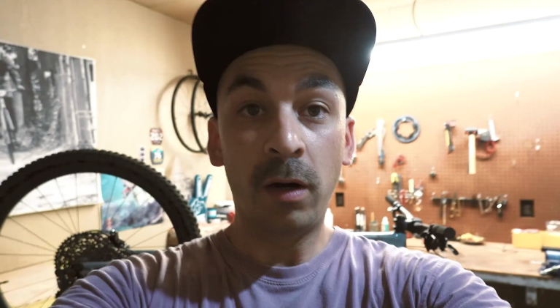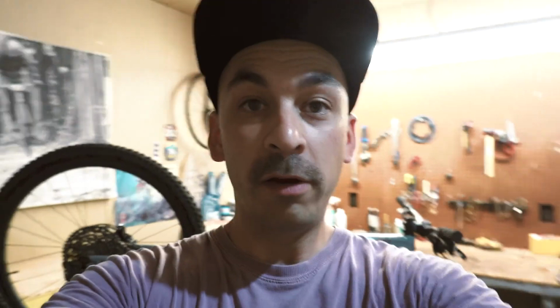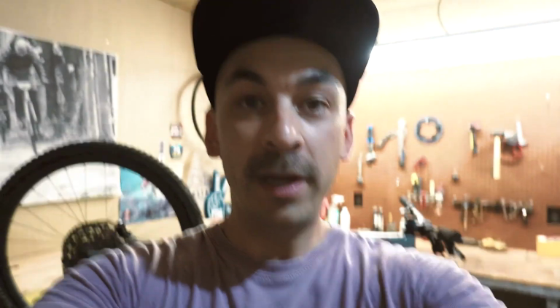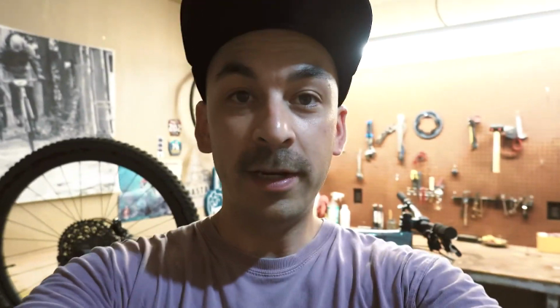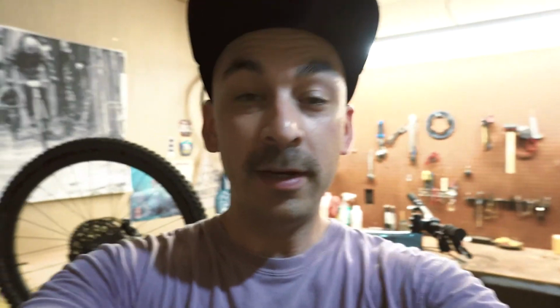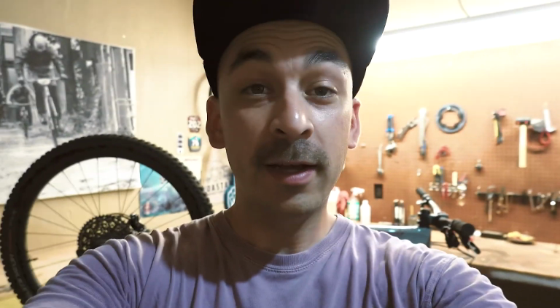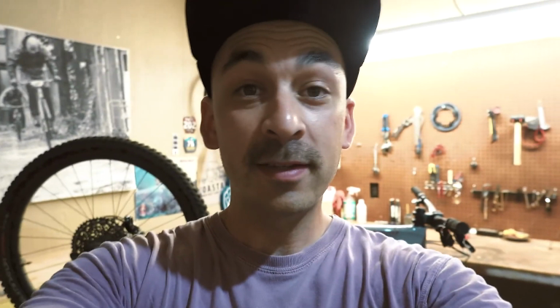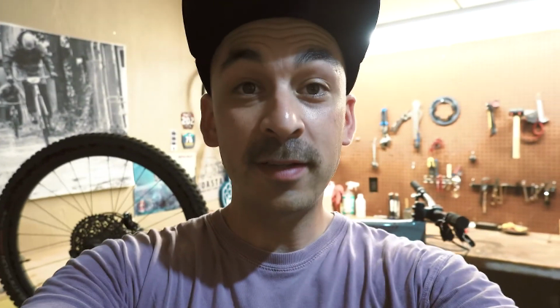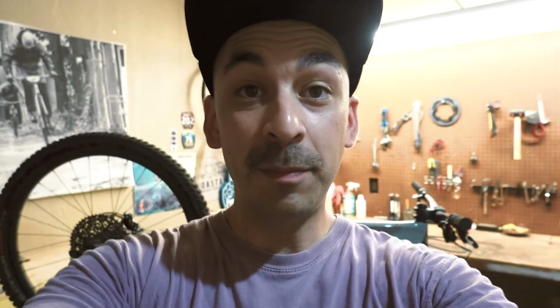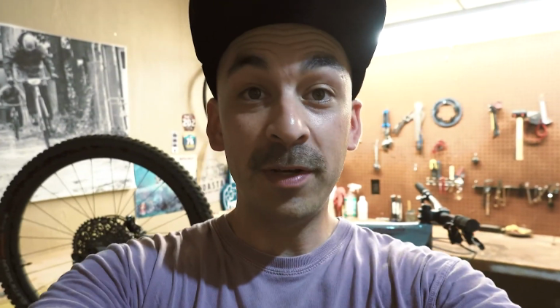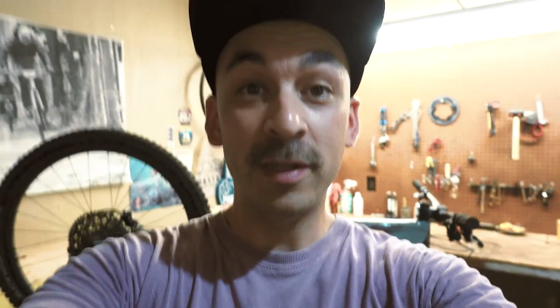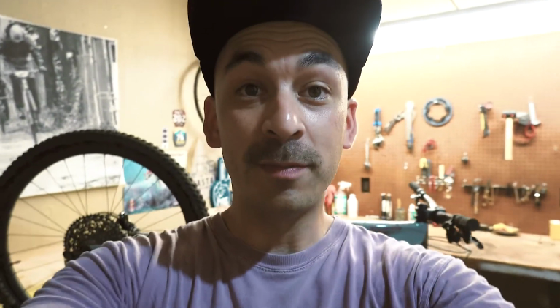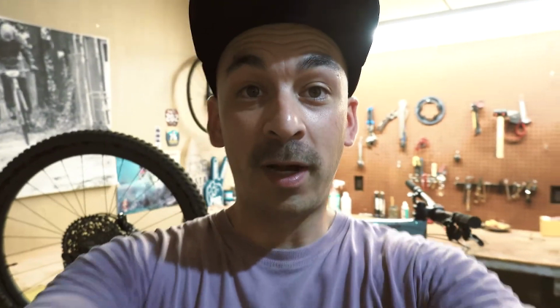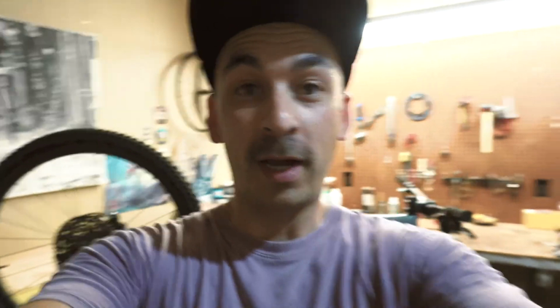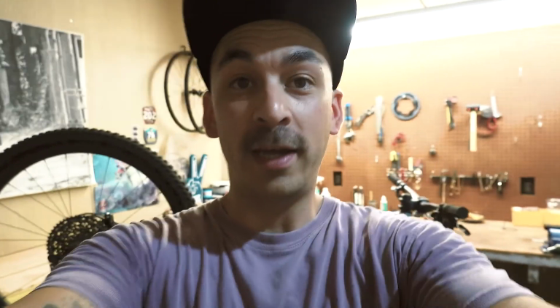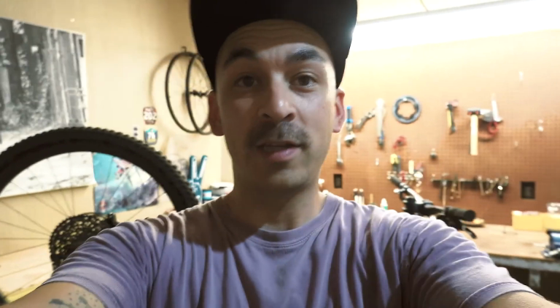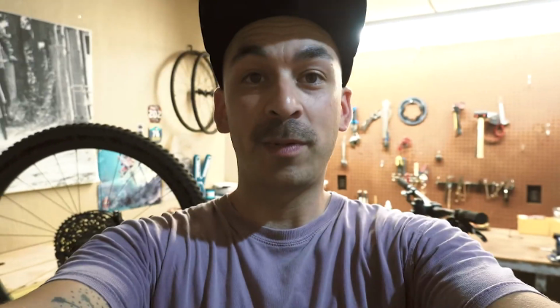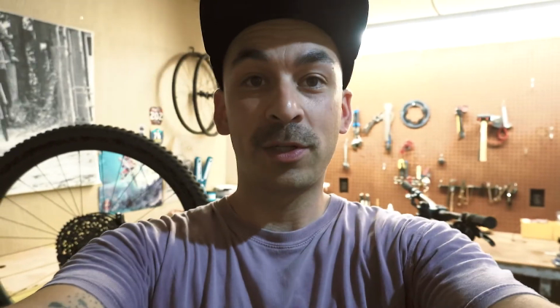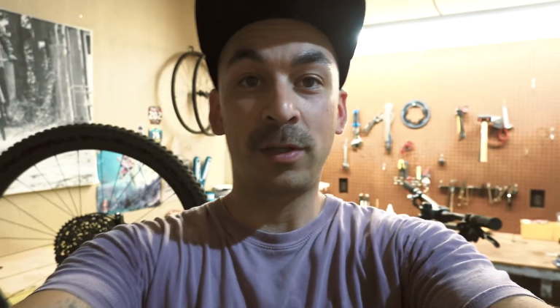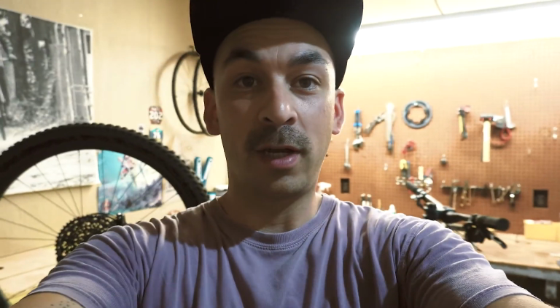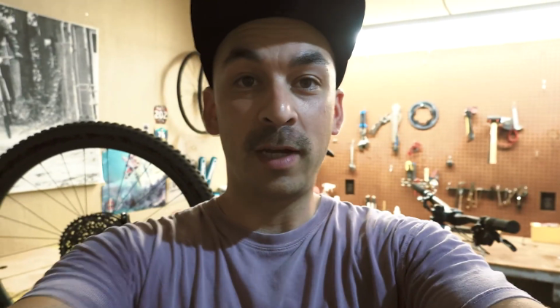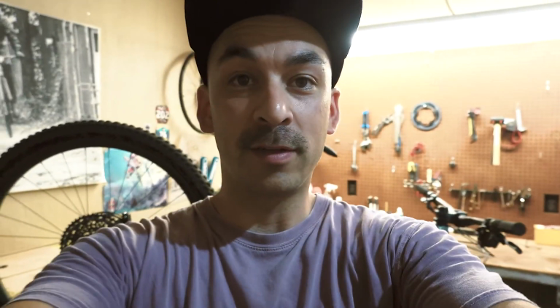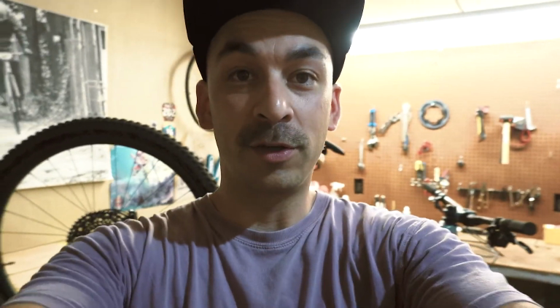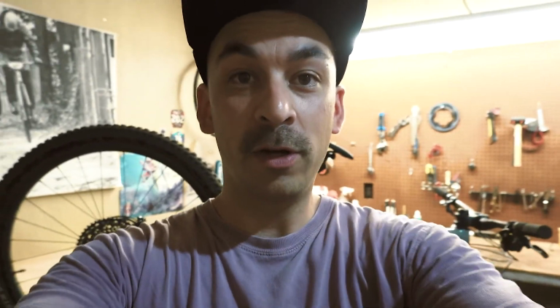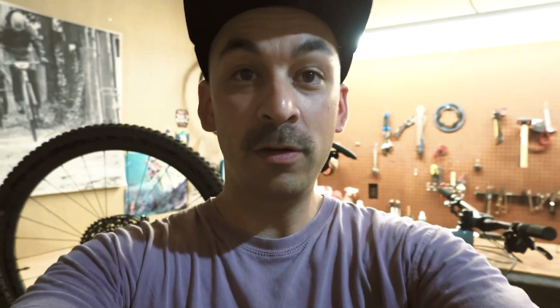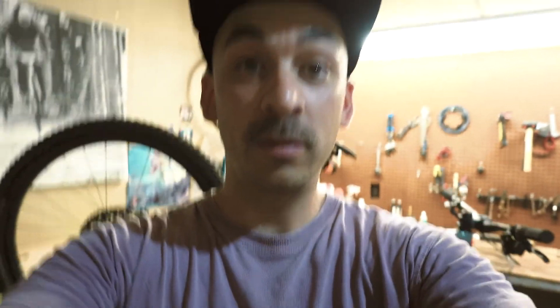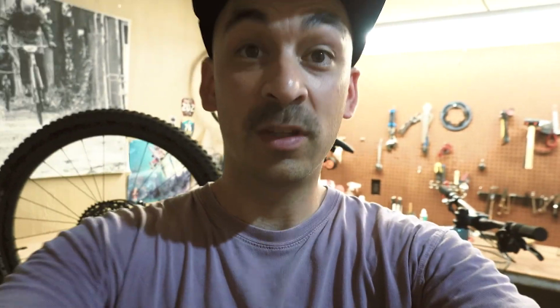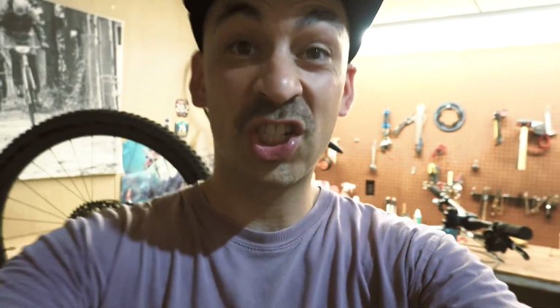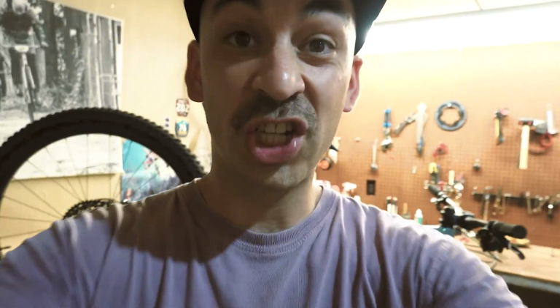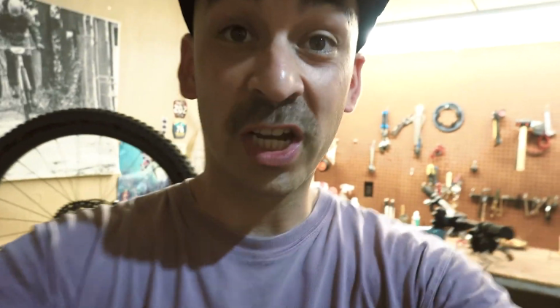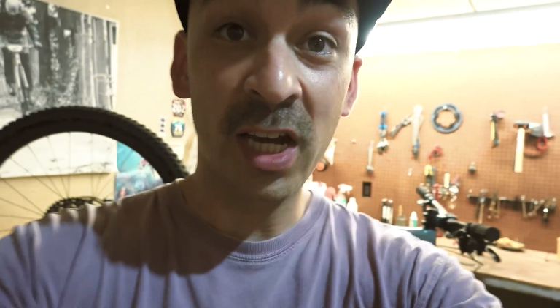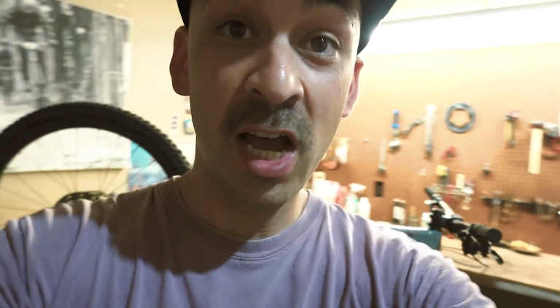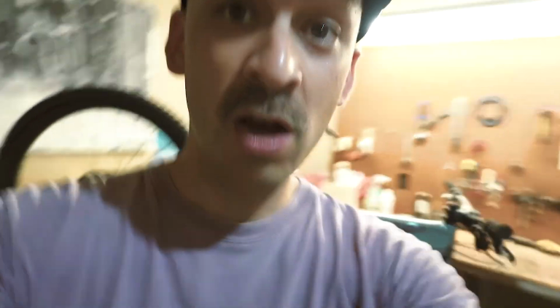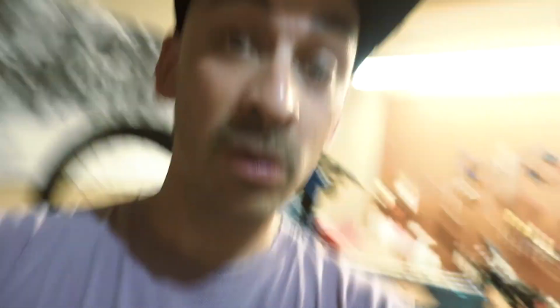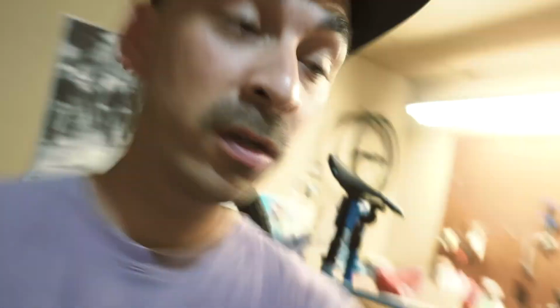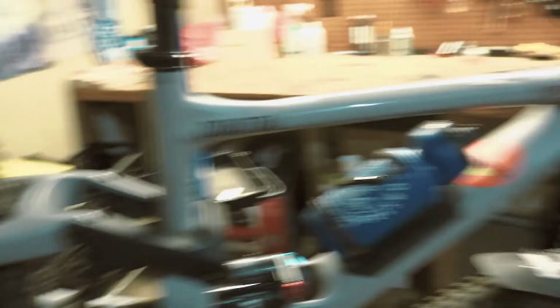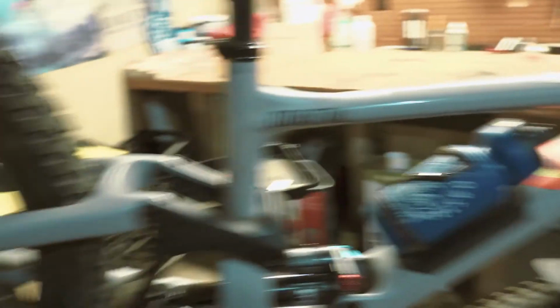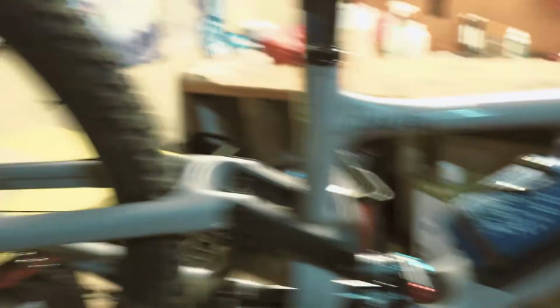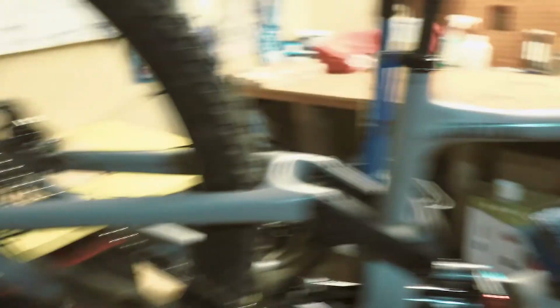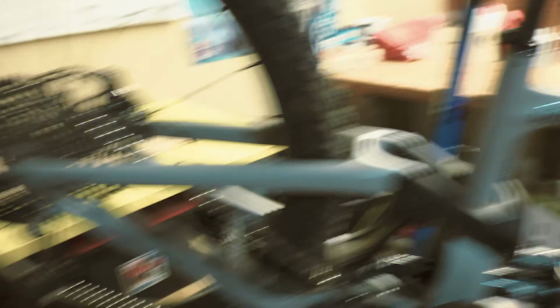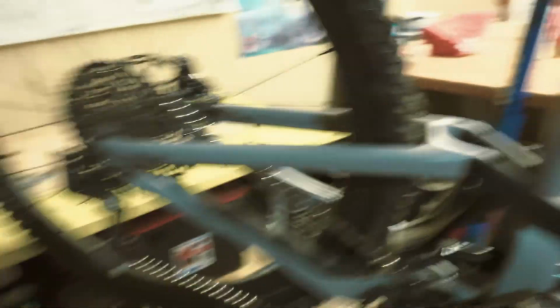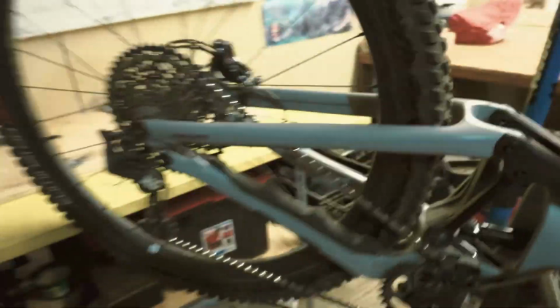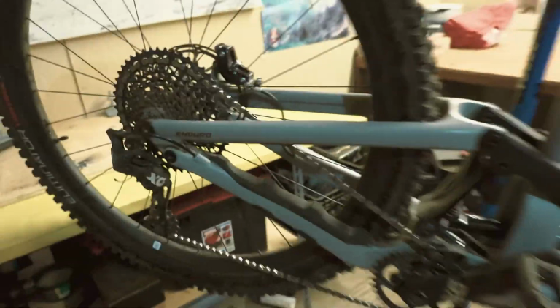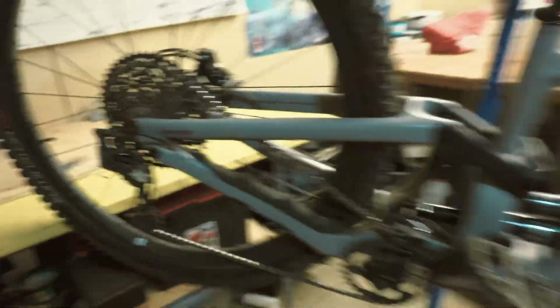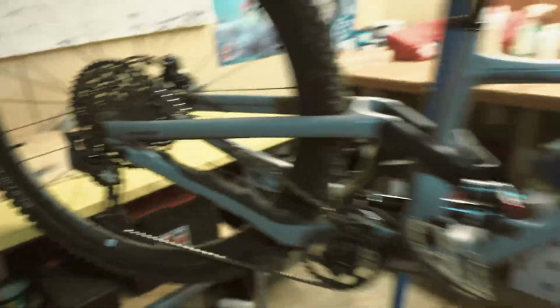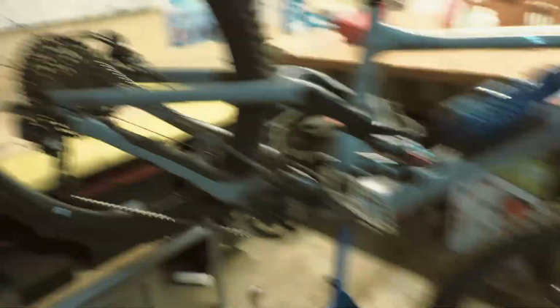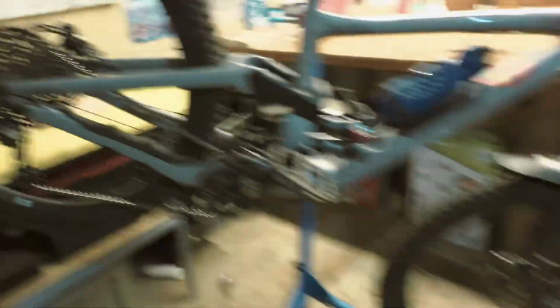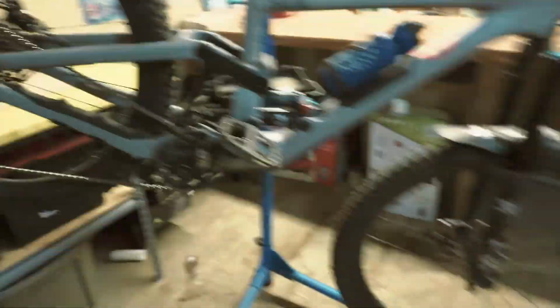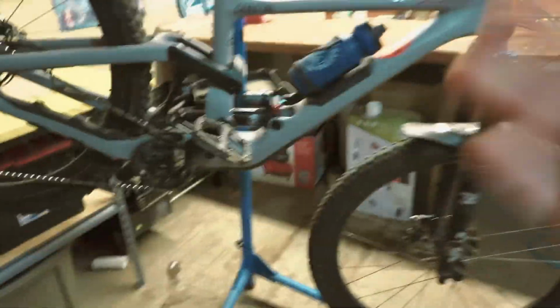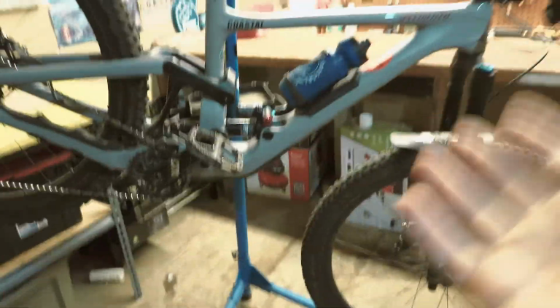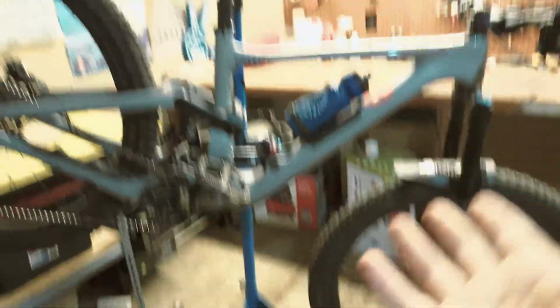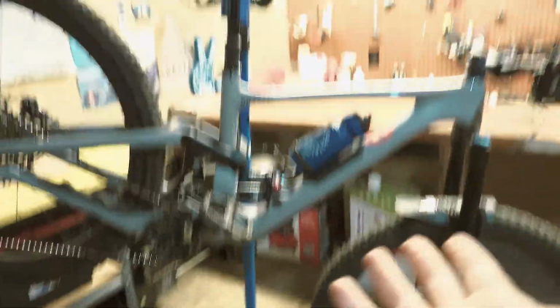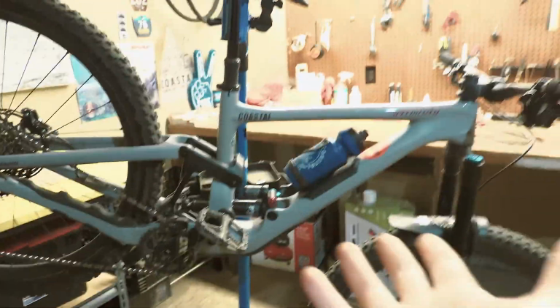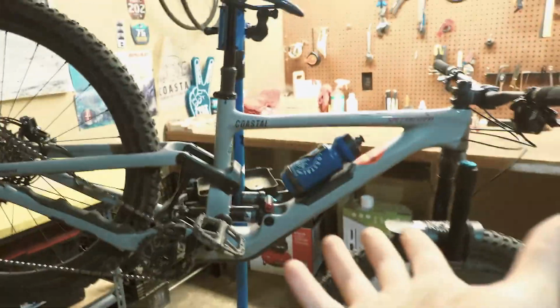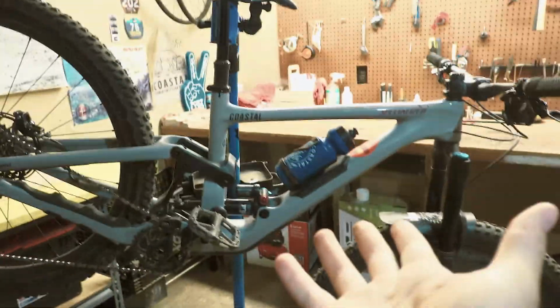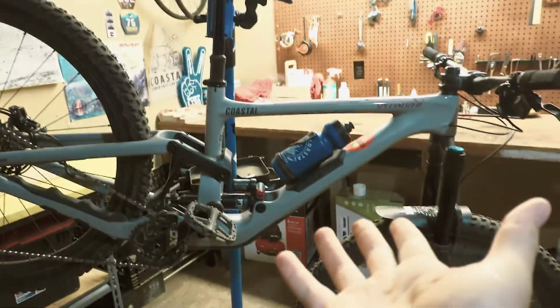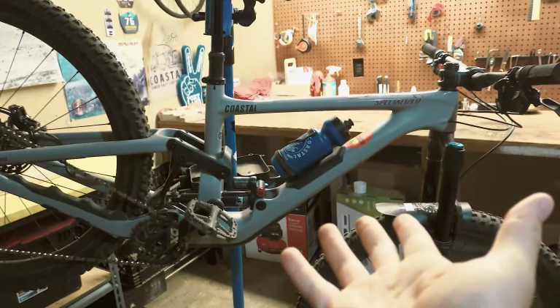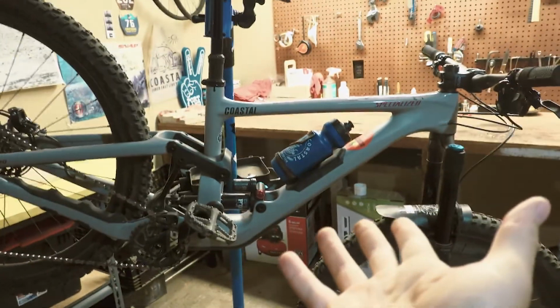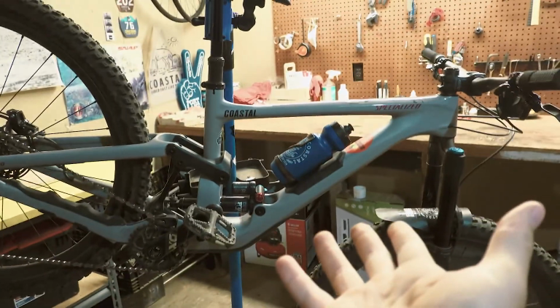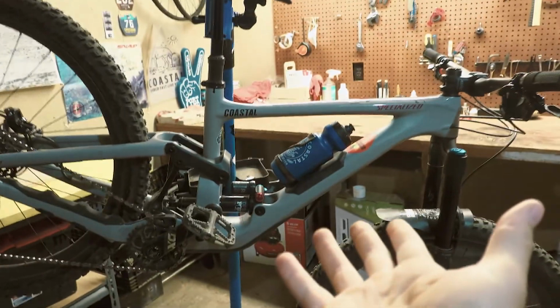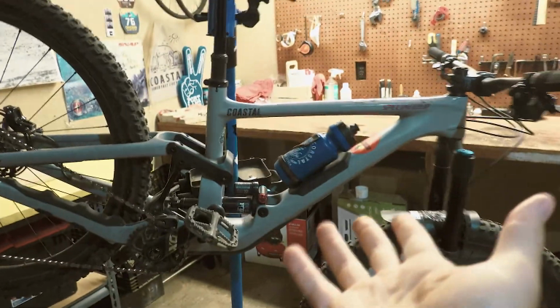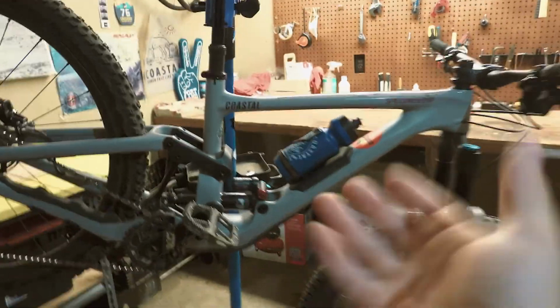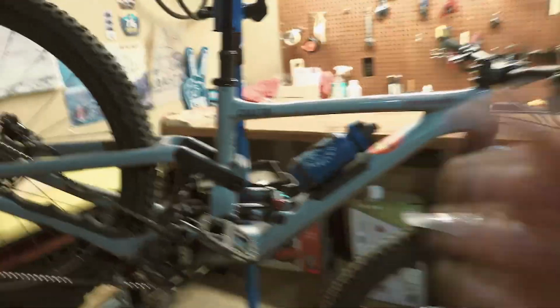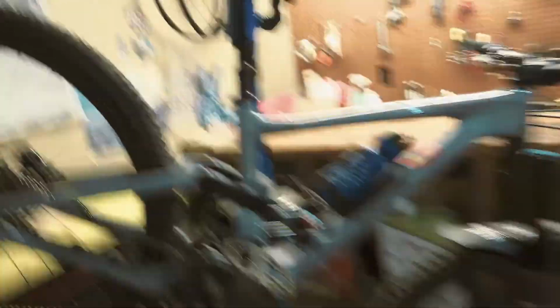Next up is my Specialized Enduro. Let's check it out. Here we go — the beautiful Specialized Enduro.